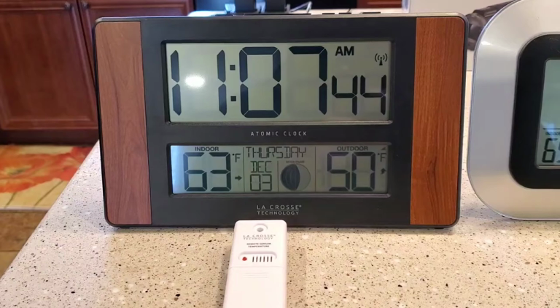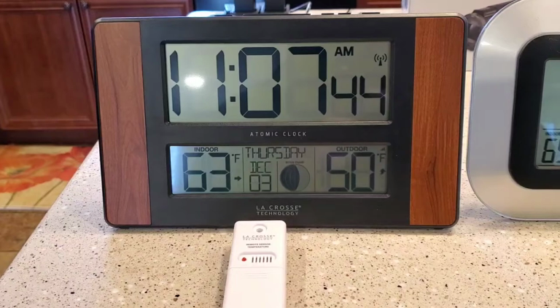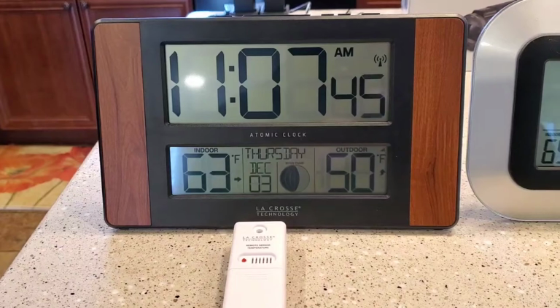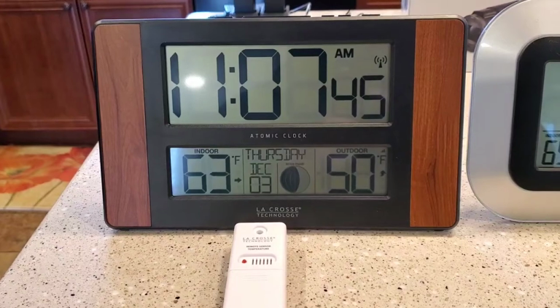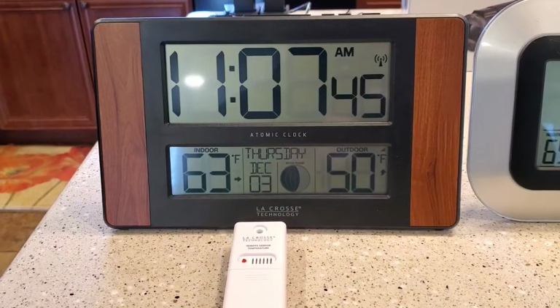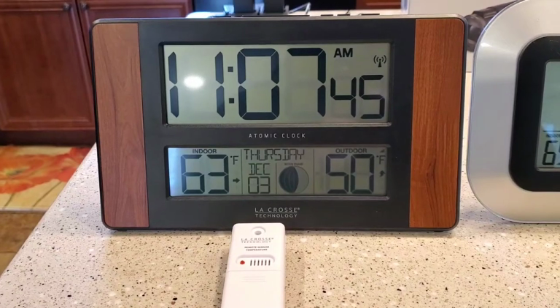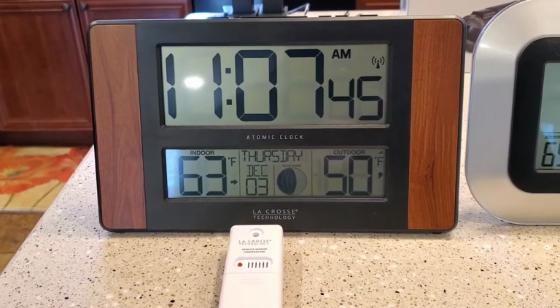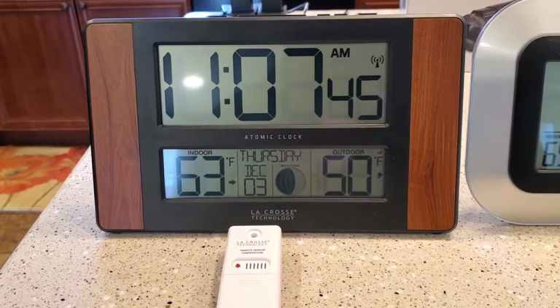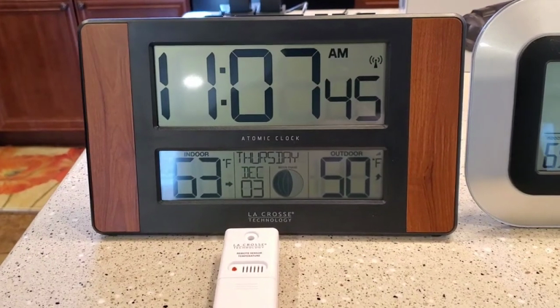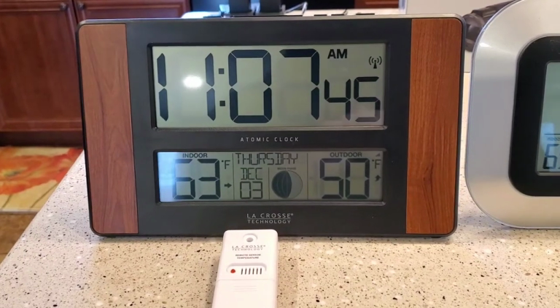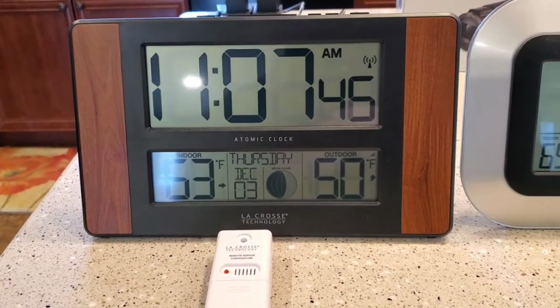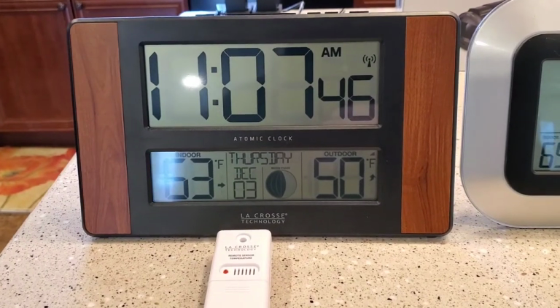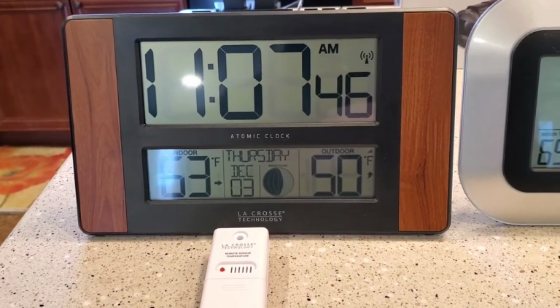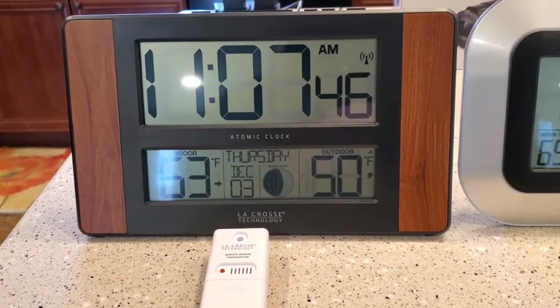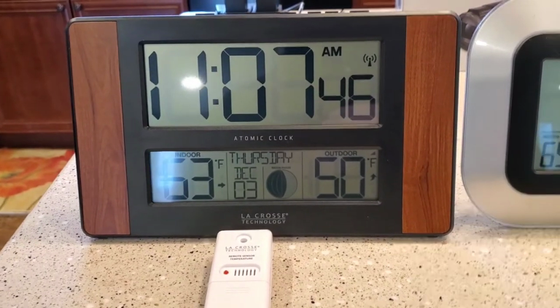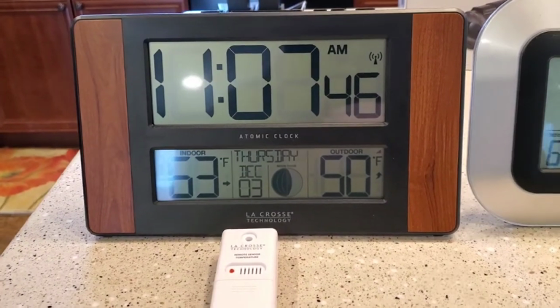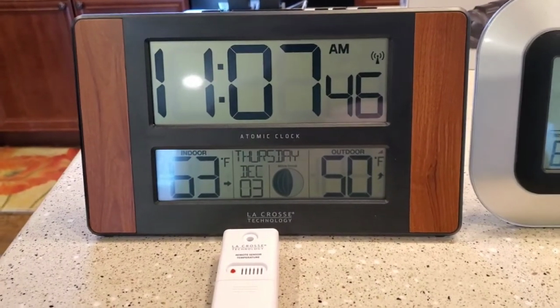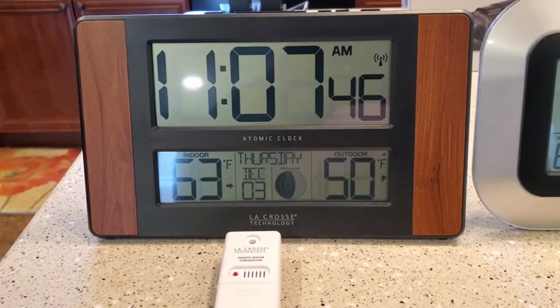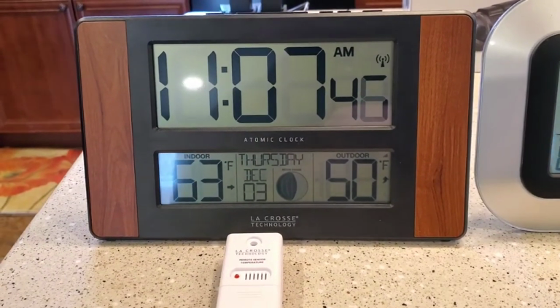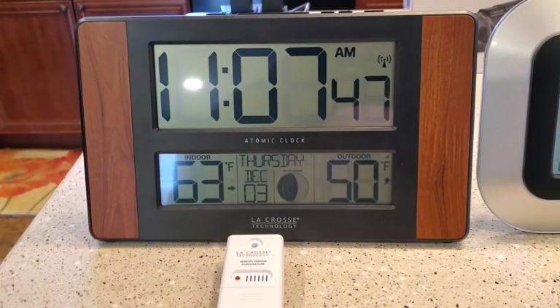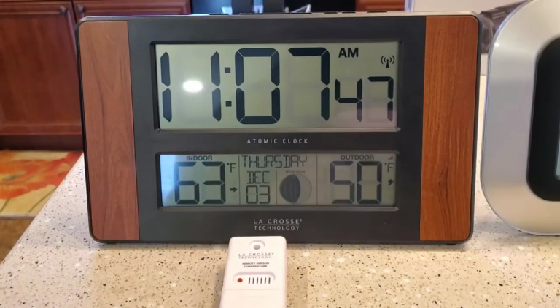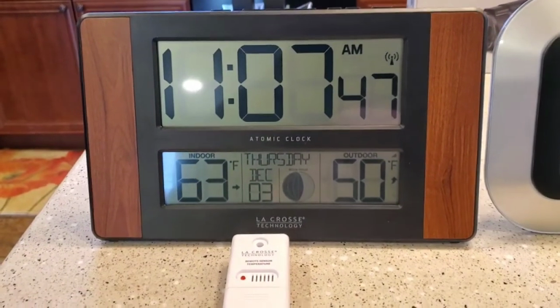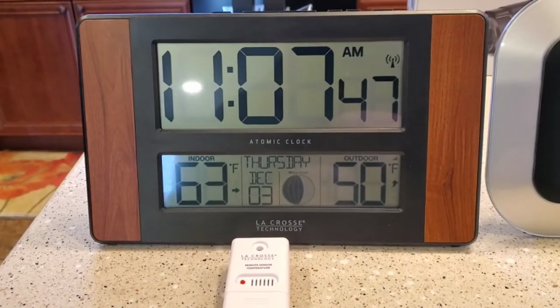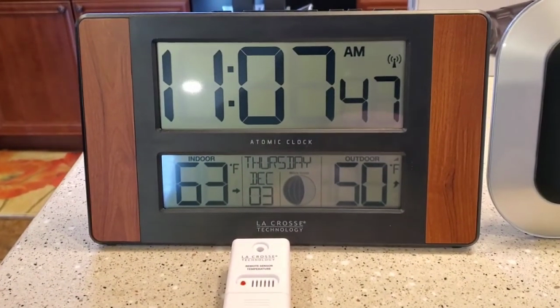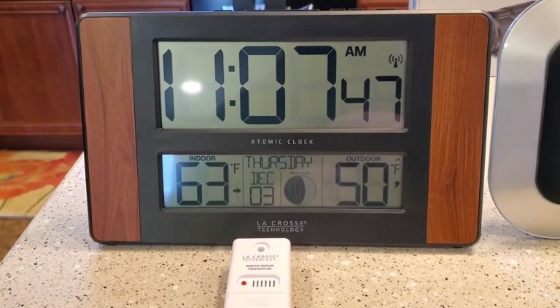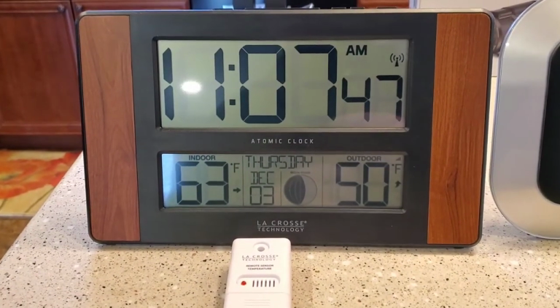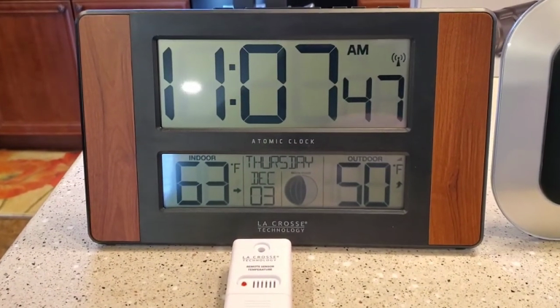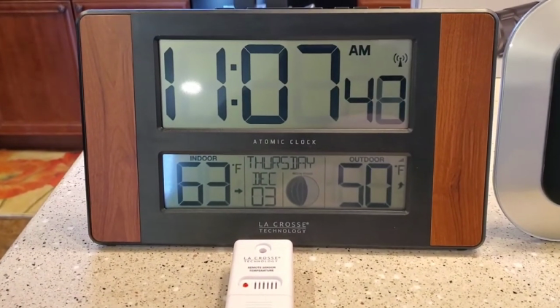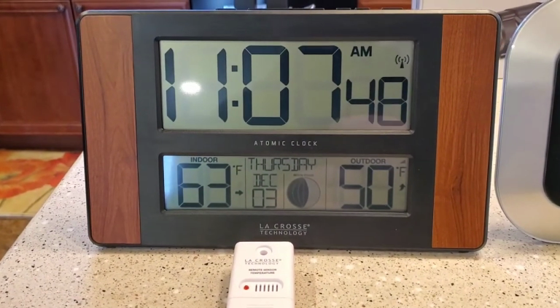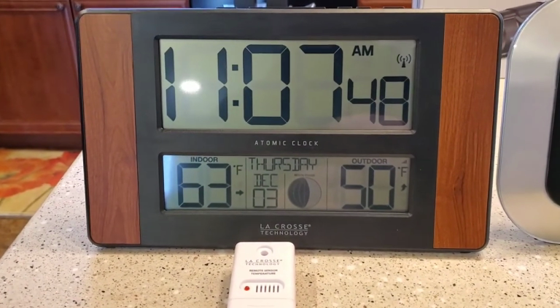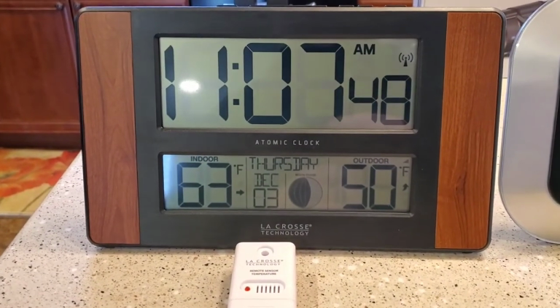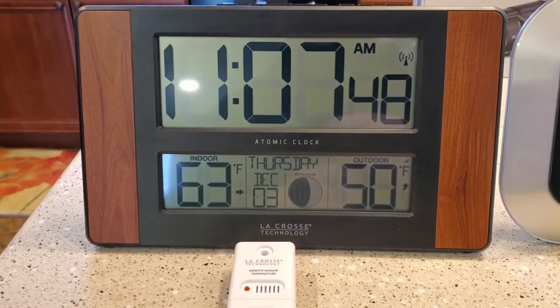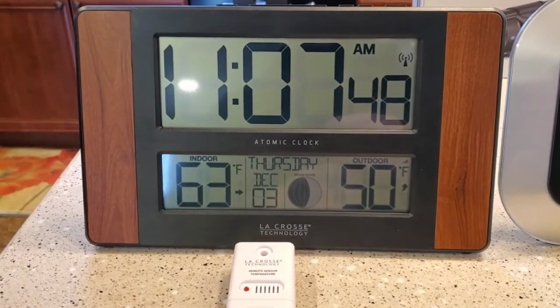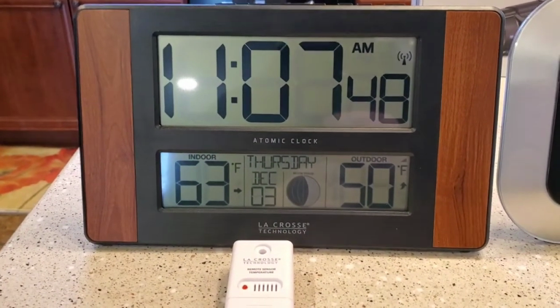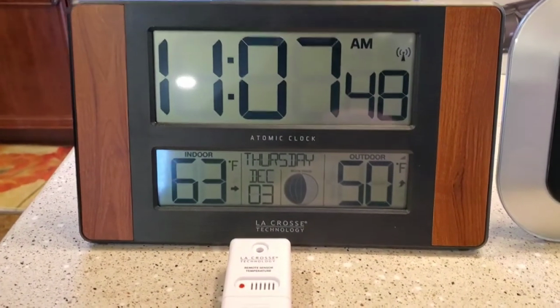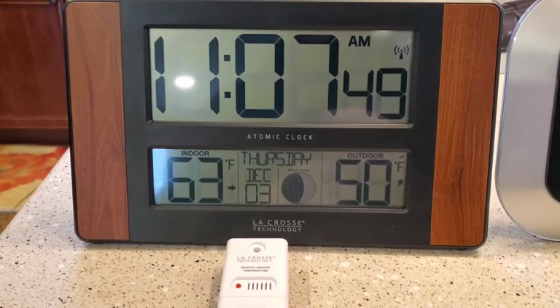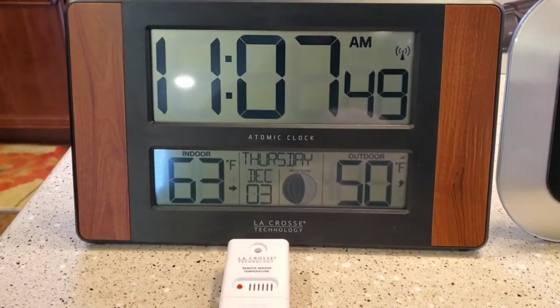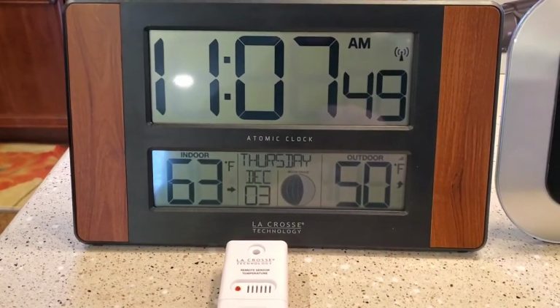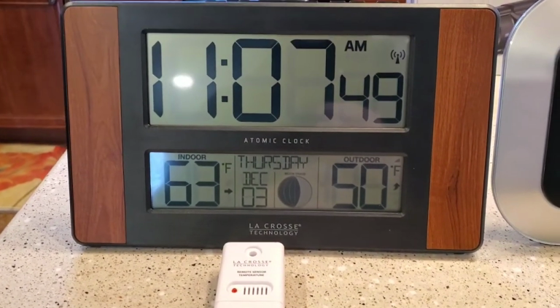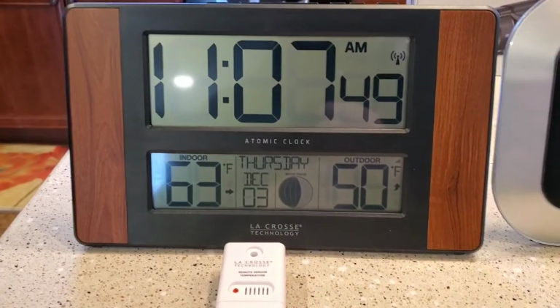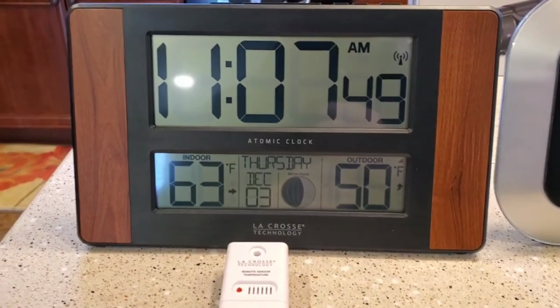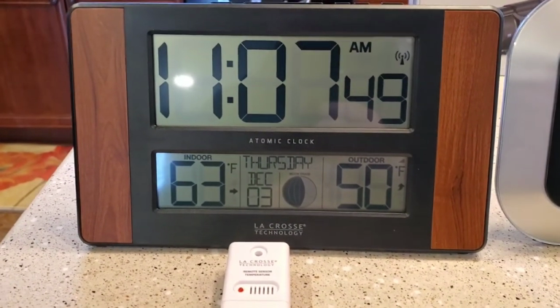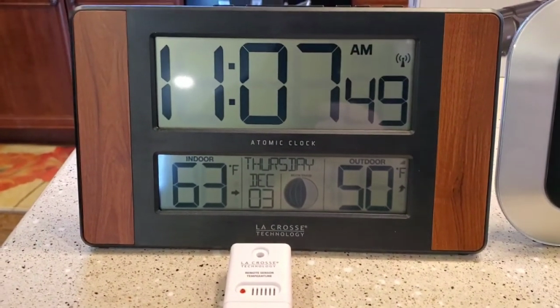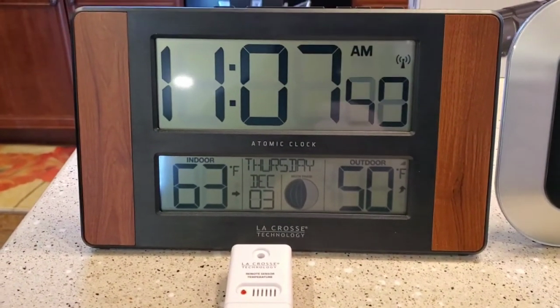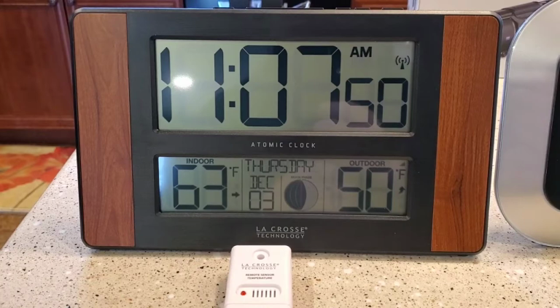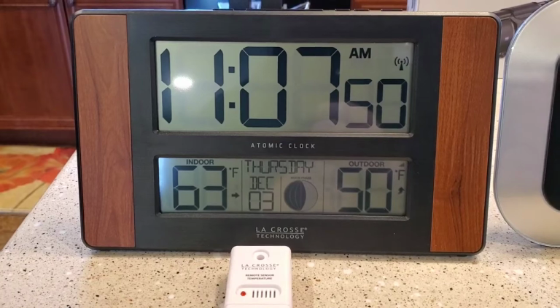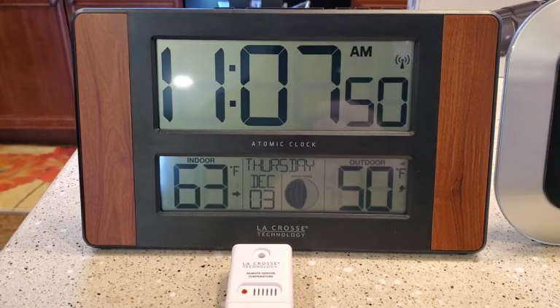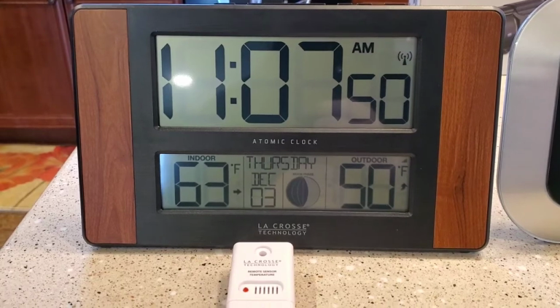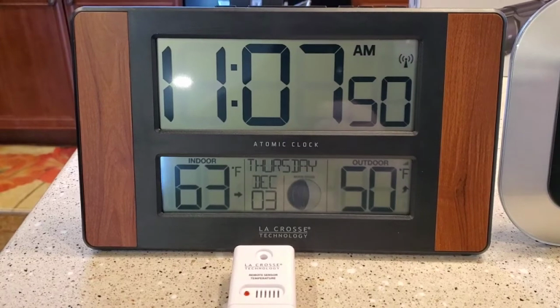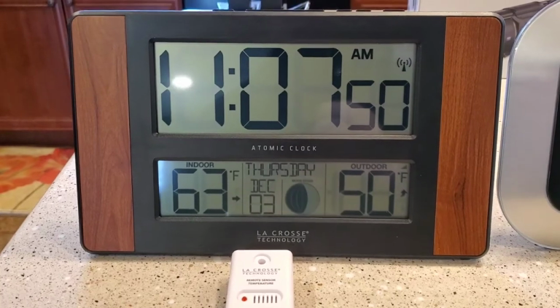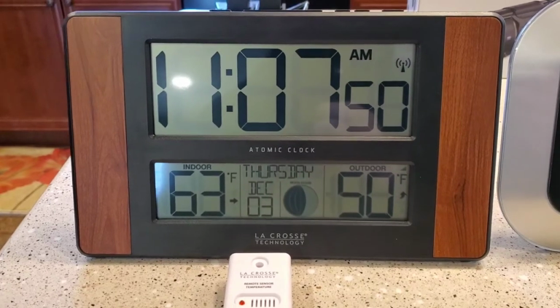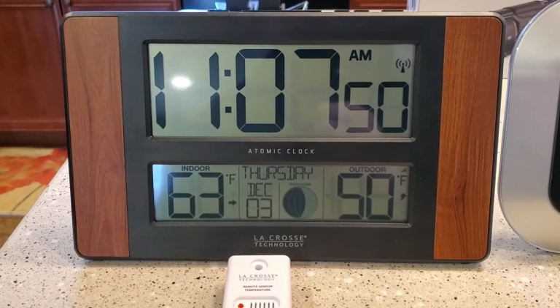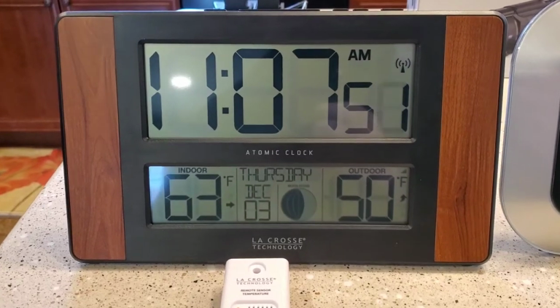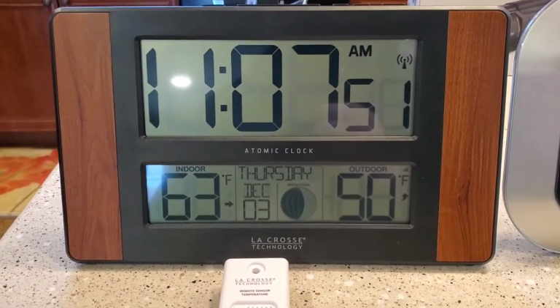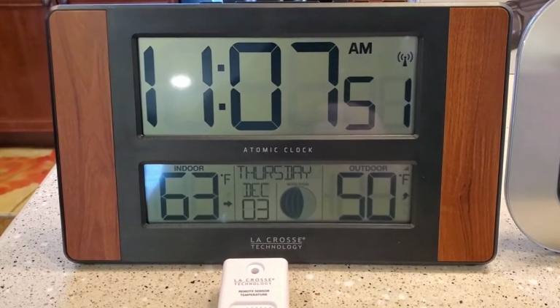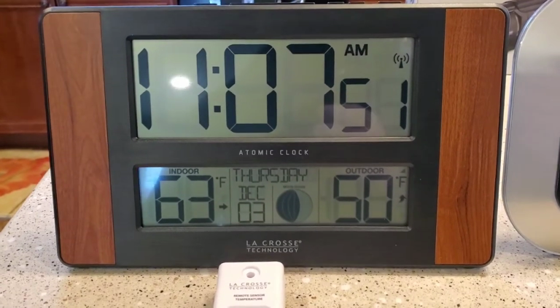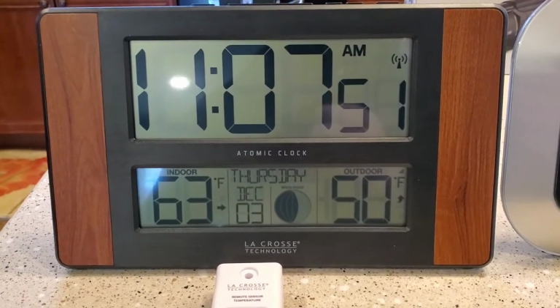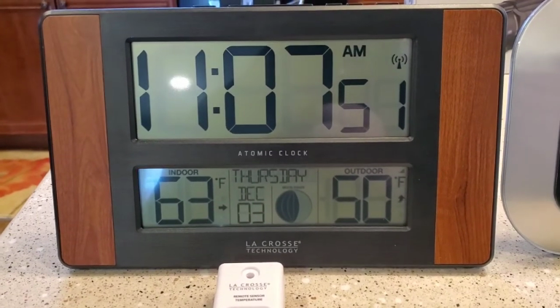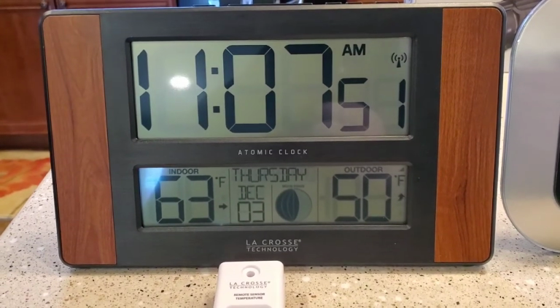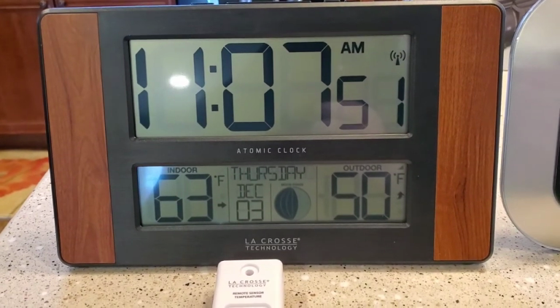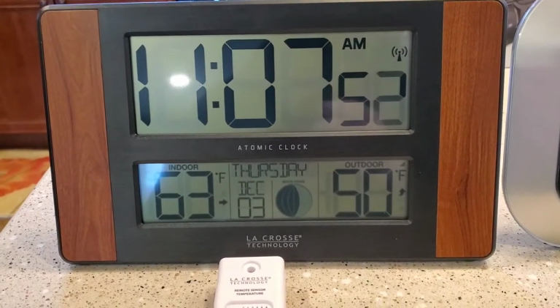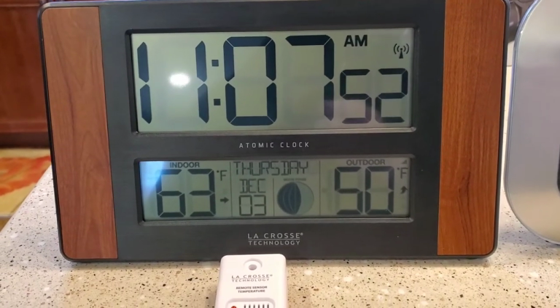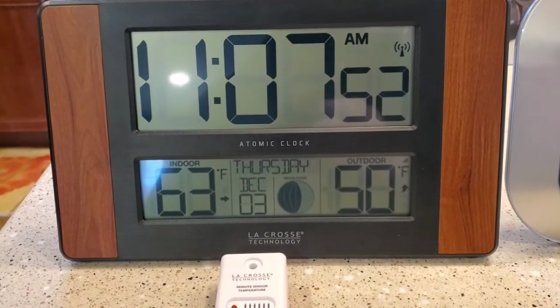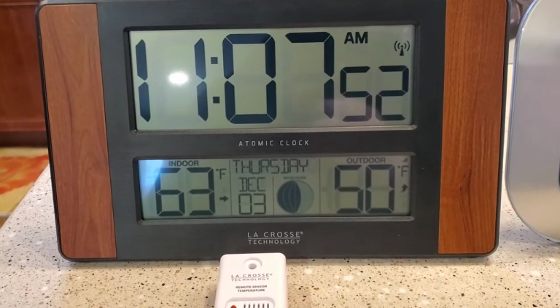Hello everyone, this is Just a Dad. I'm going to review the LaCrosse Atomic Clock with Outdoor Temperature.